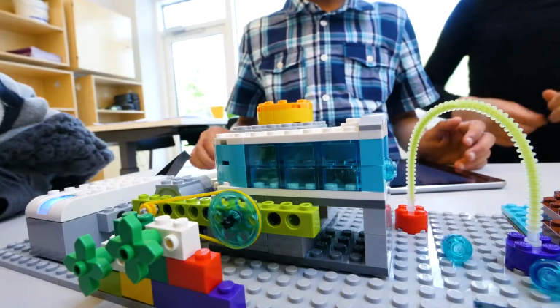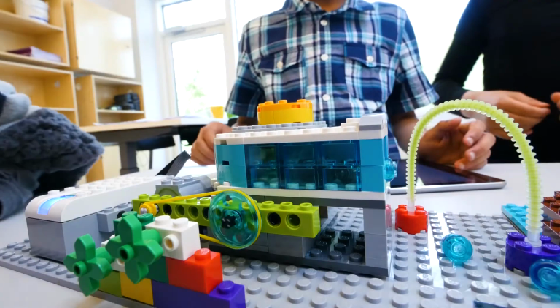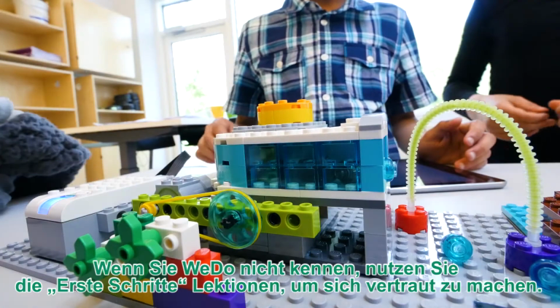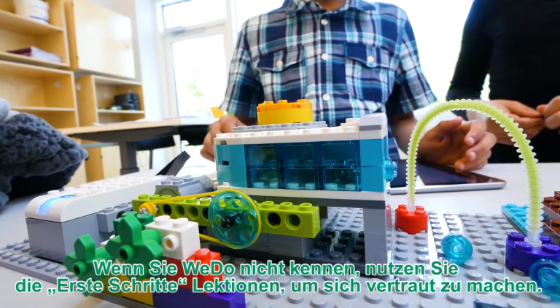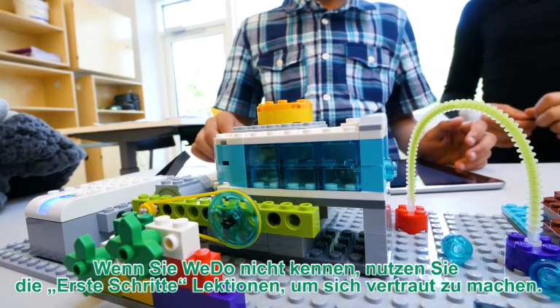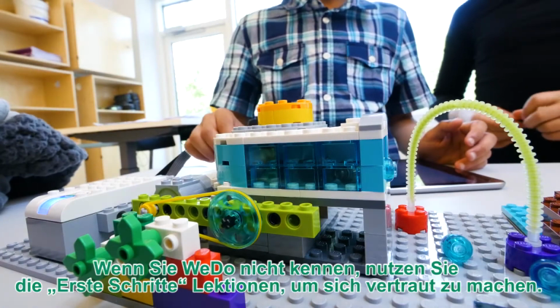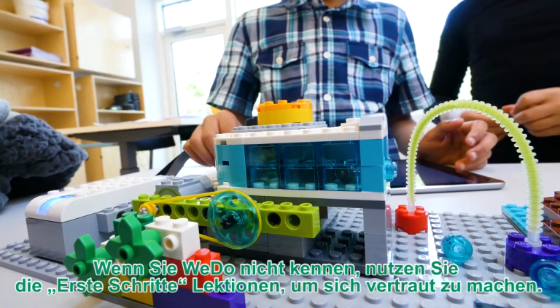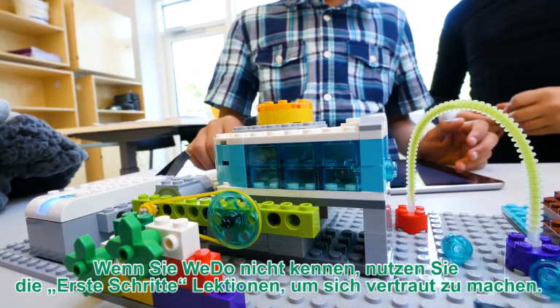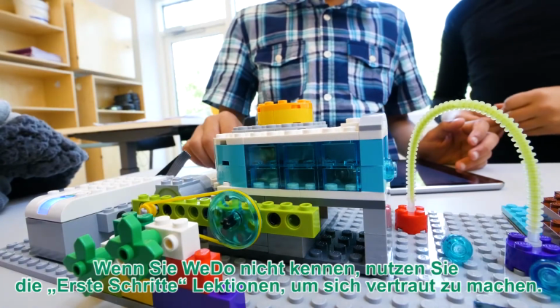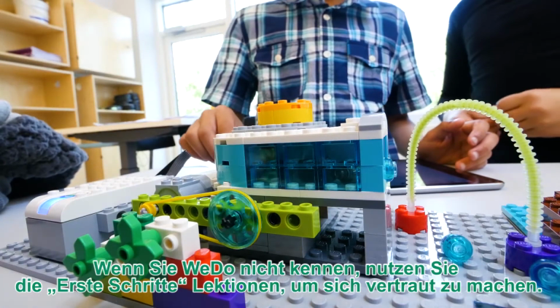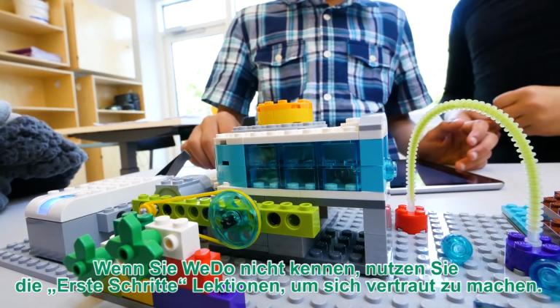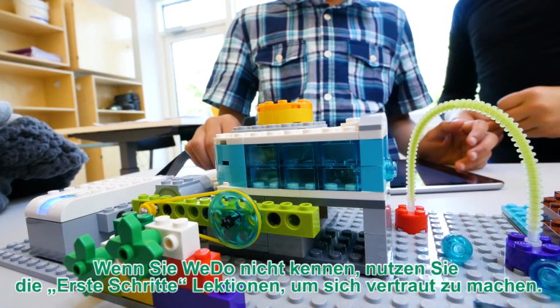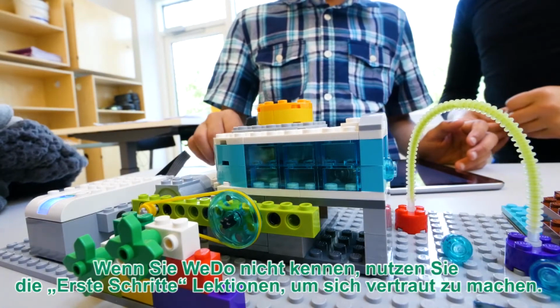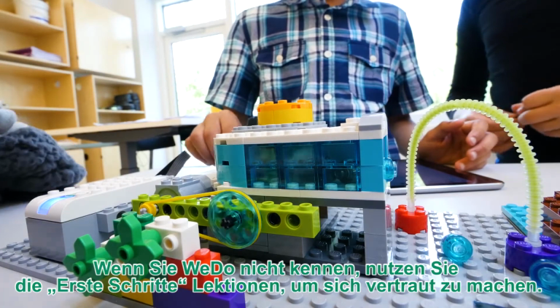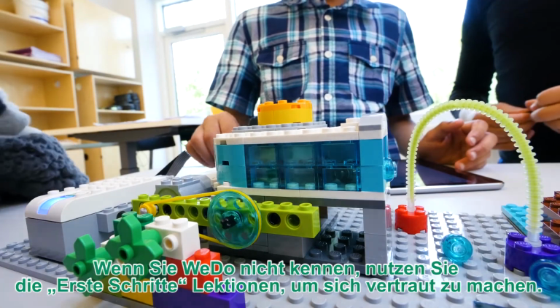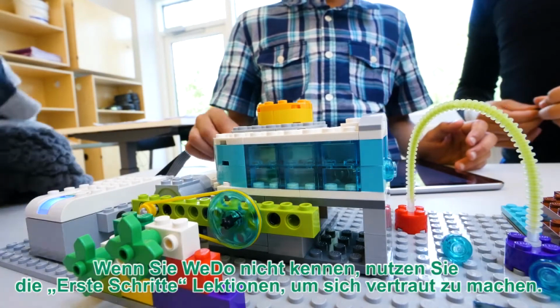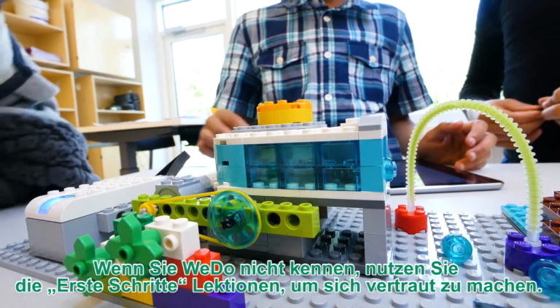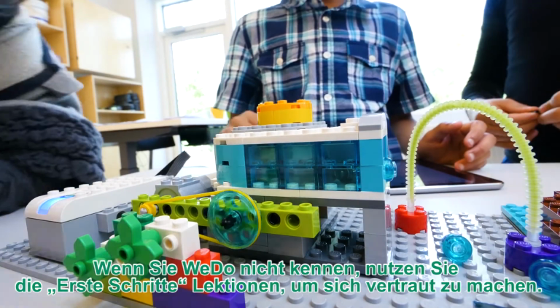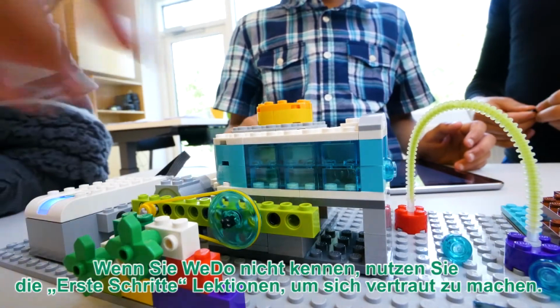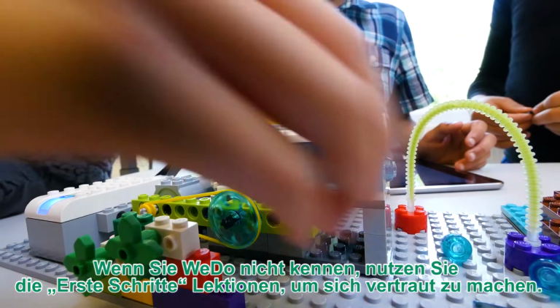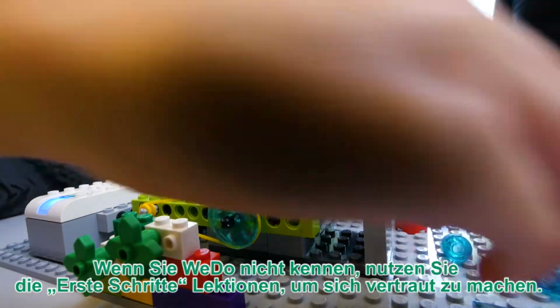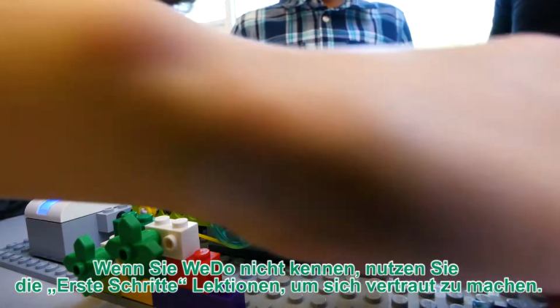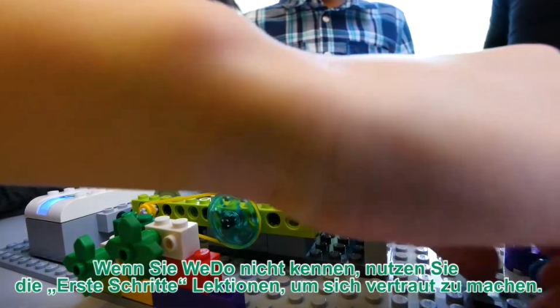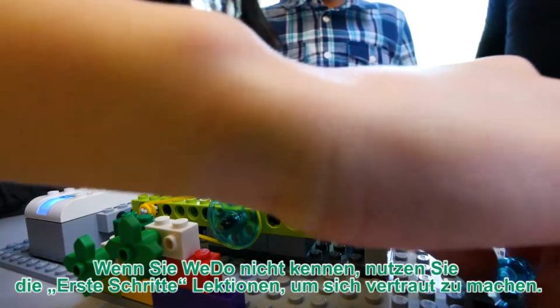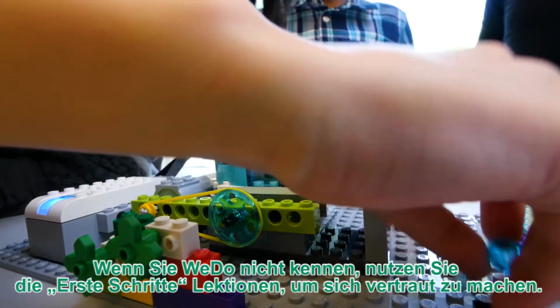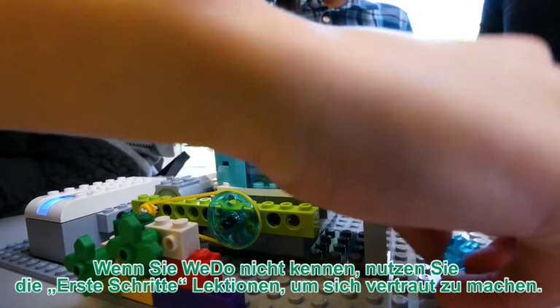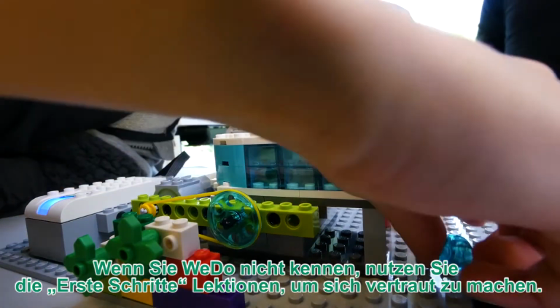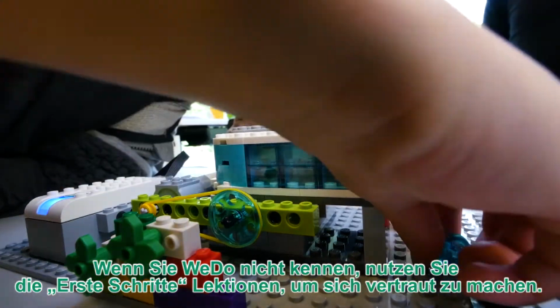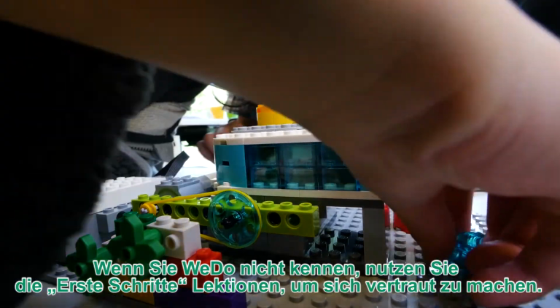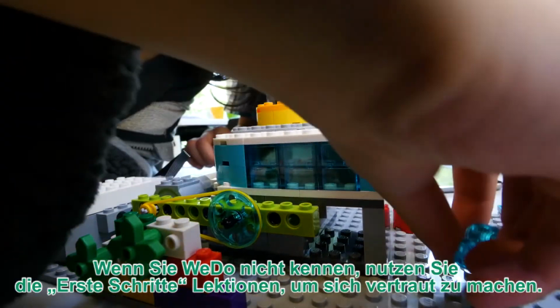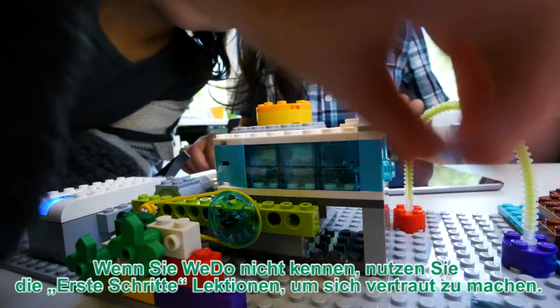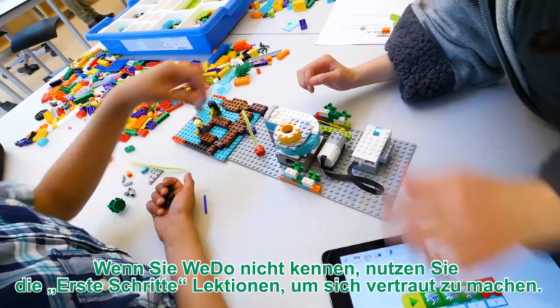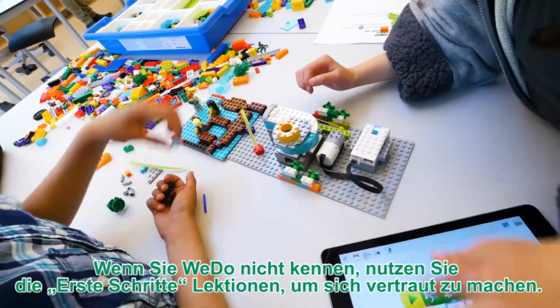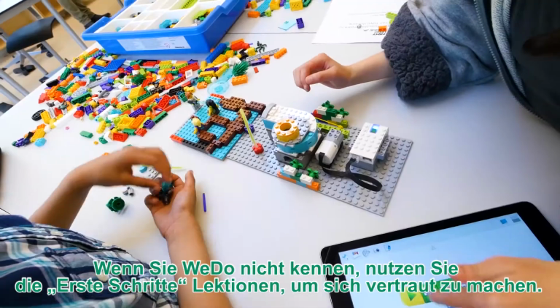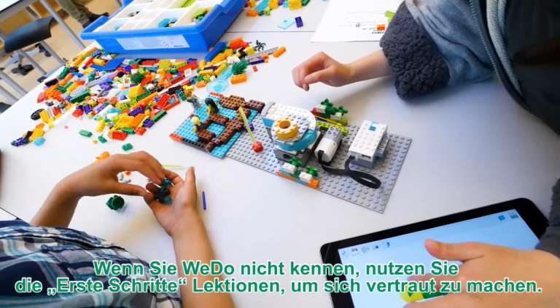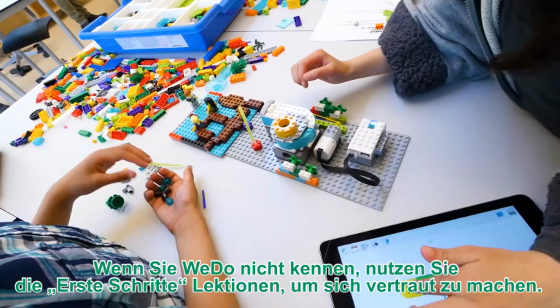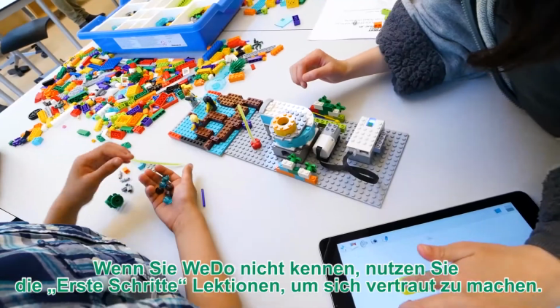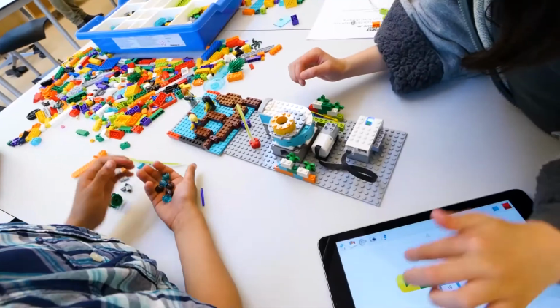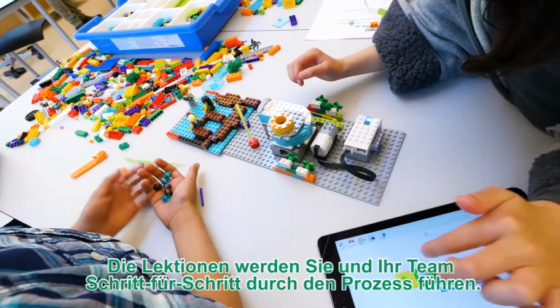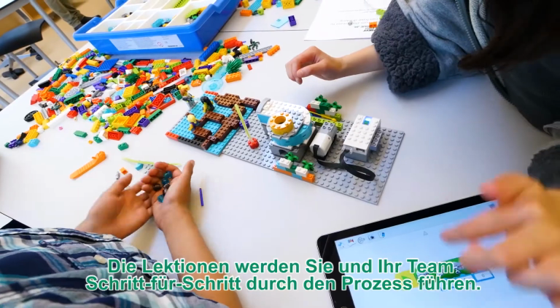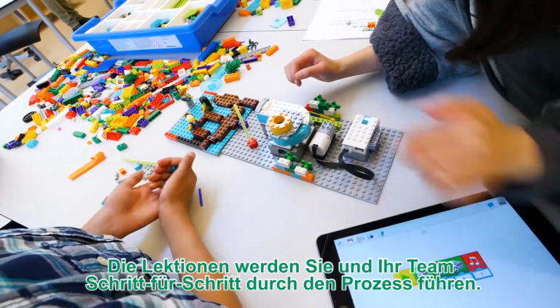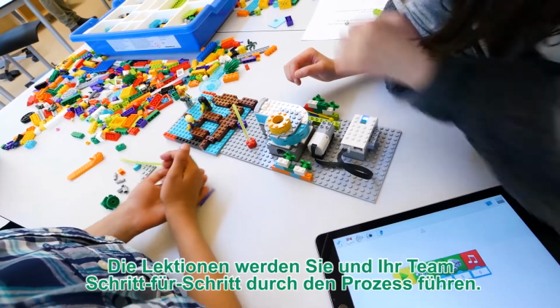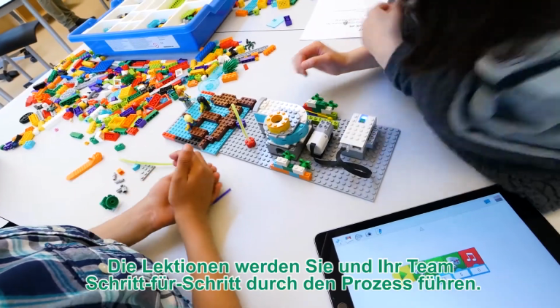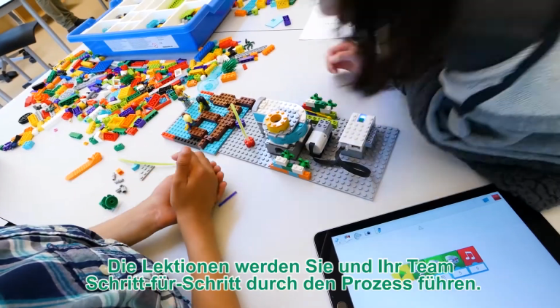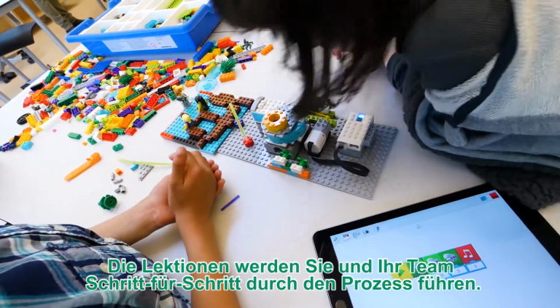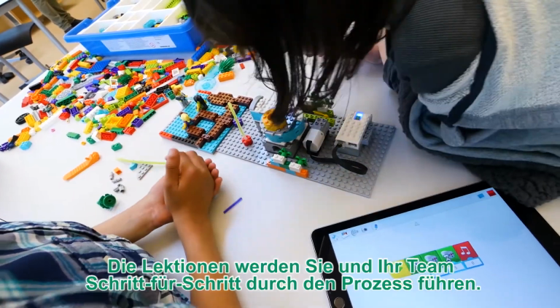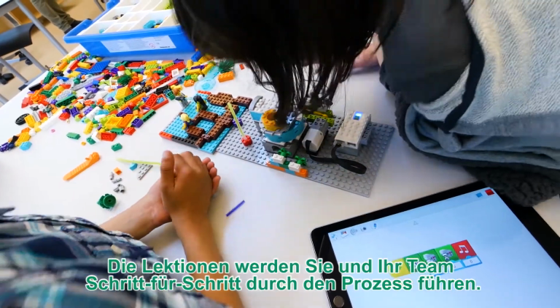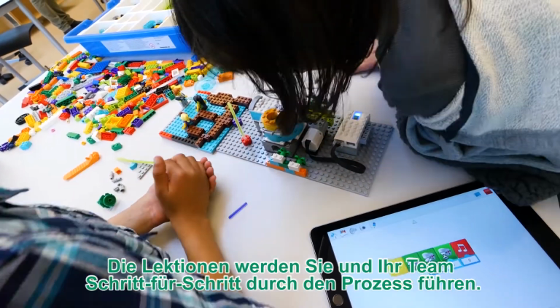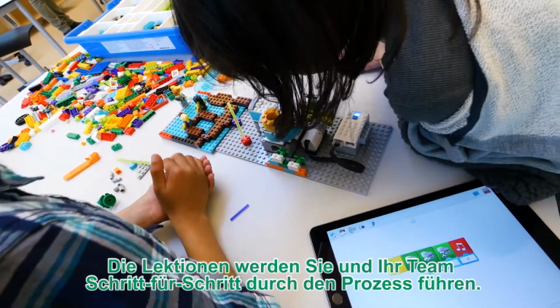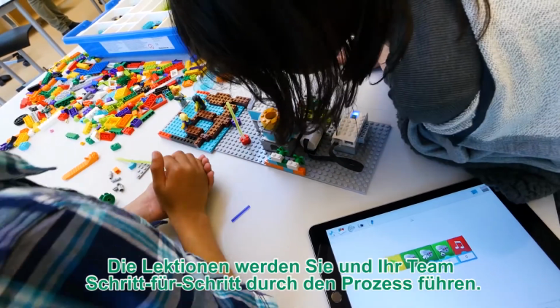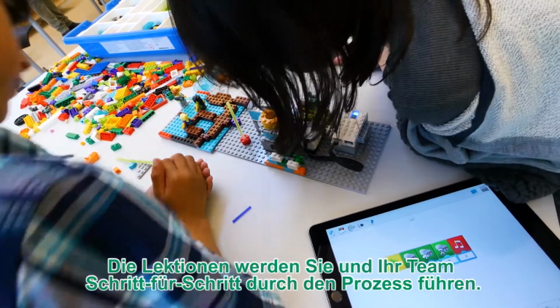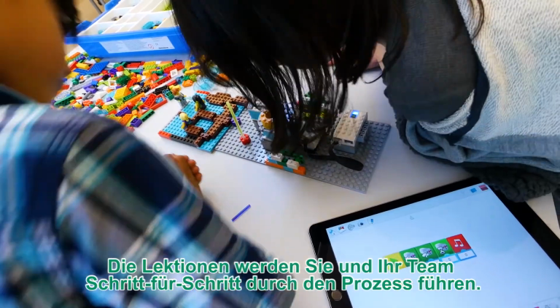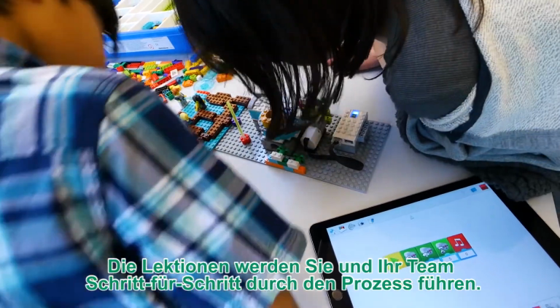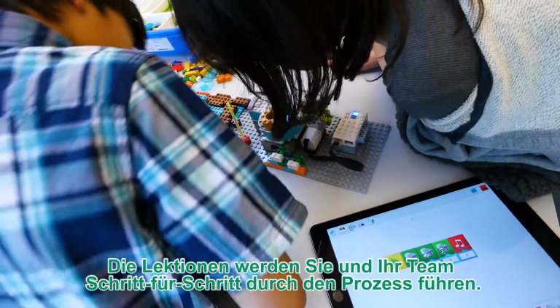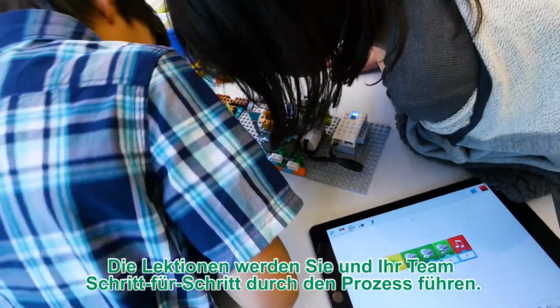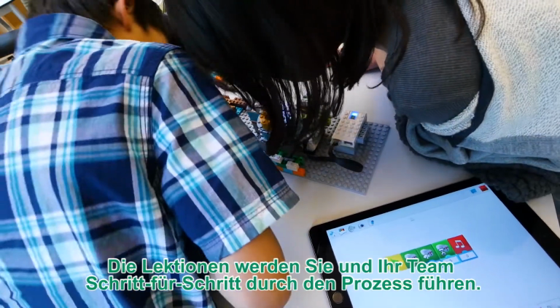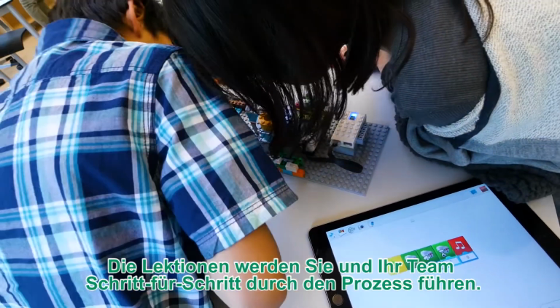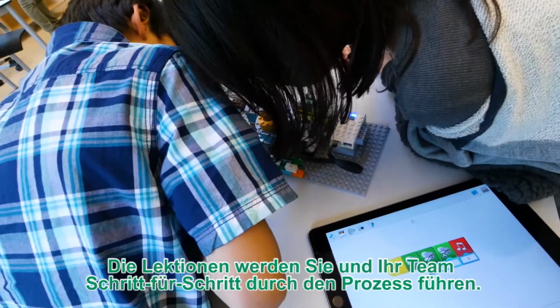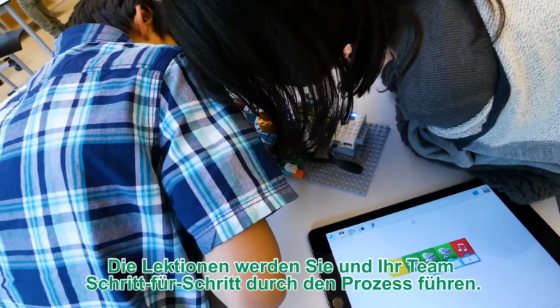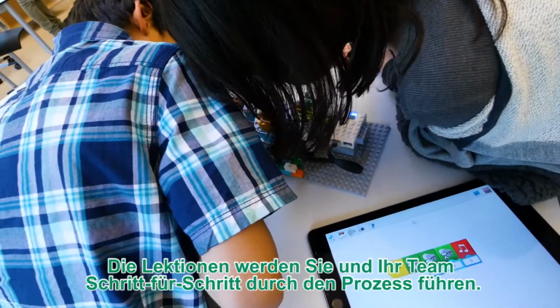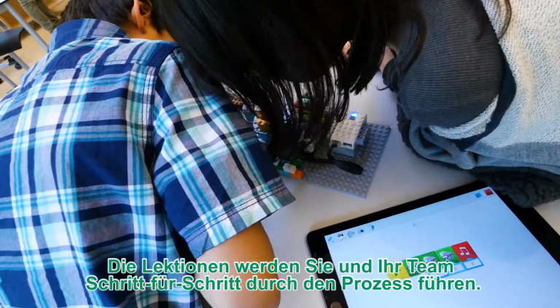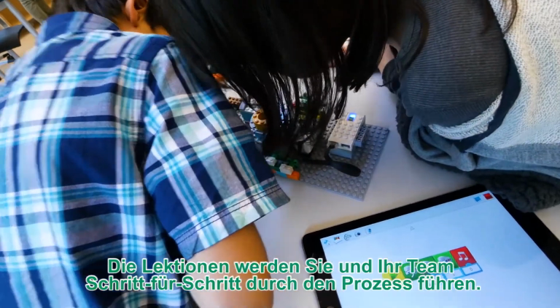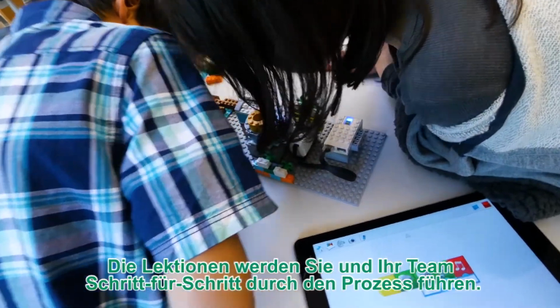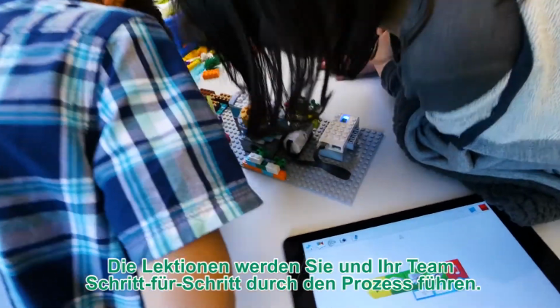If you're not familiar with WeDo, use the Getting Started projects for guidance. They will take you and your team step by step through the learning process.